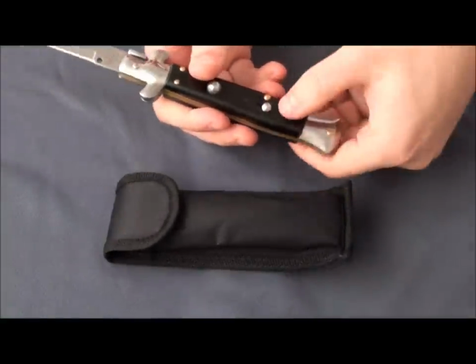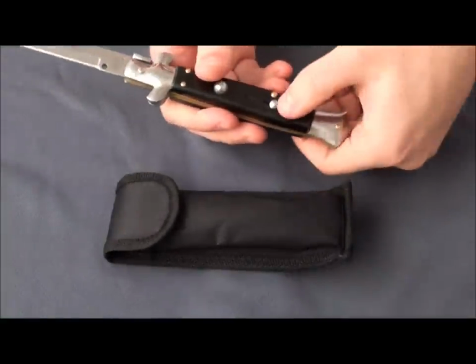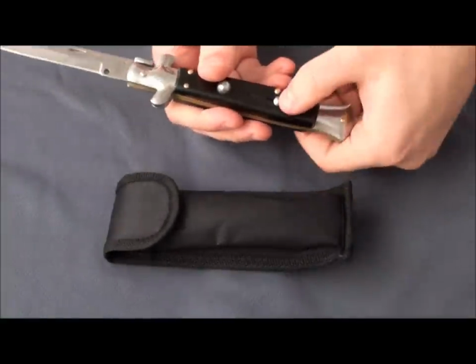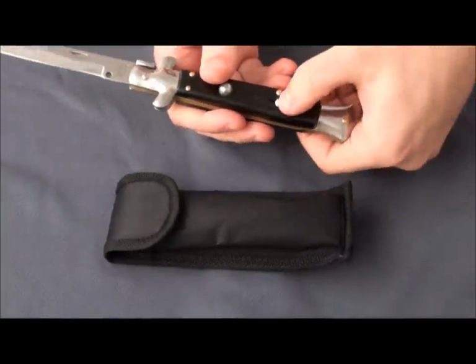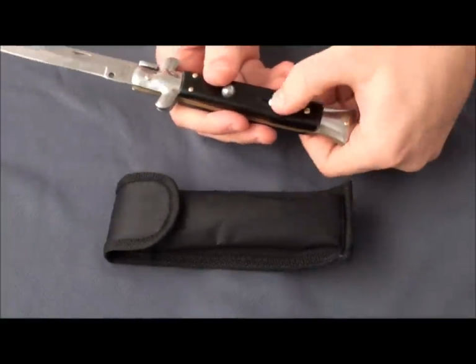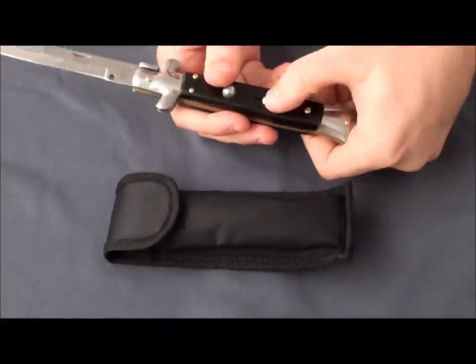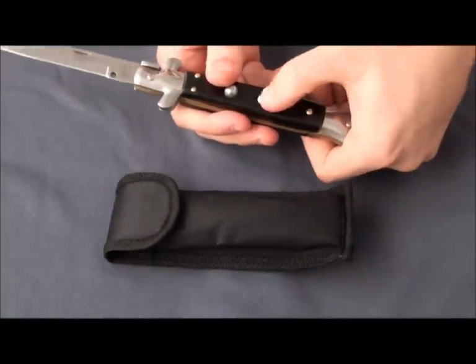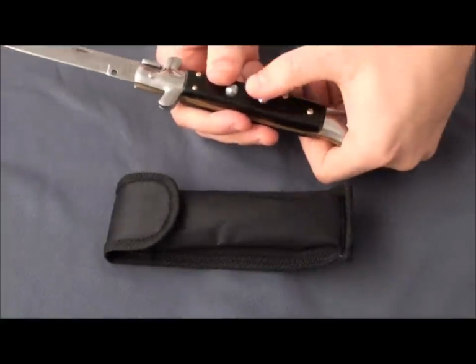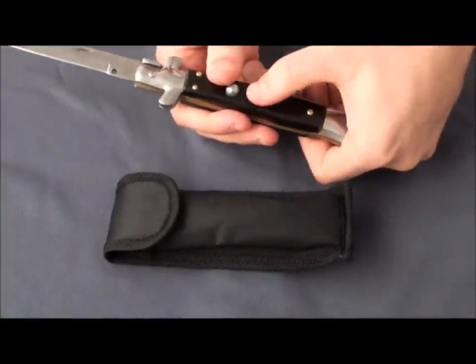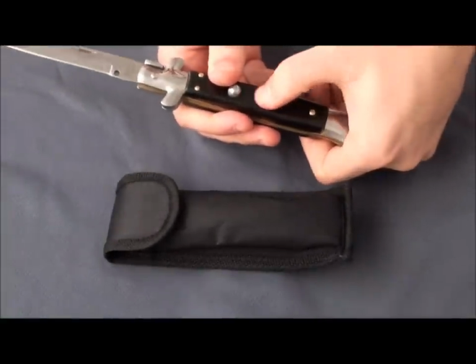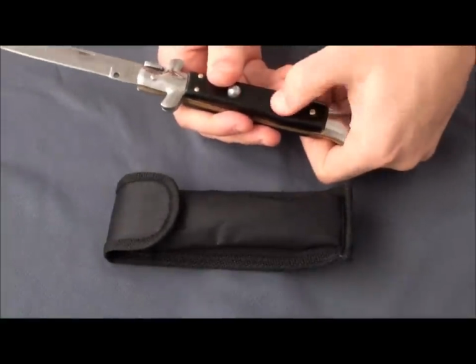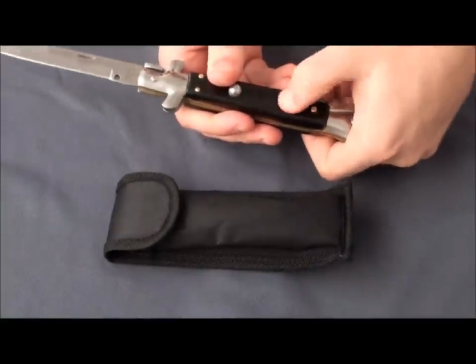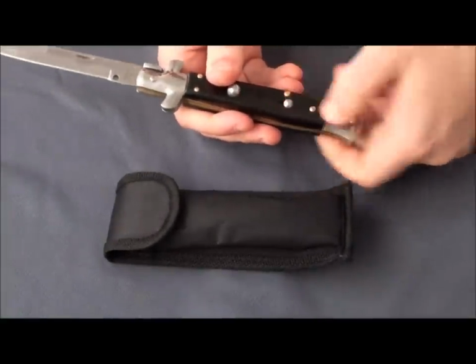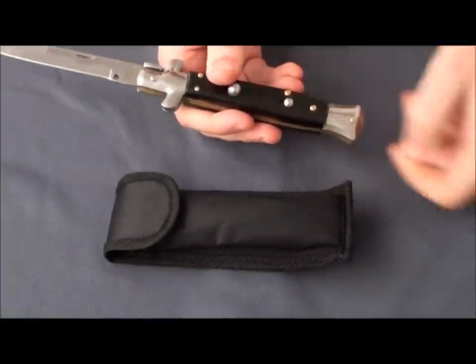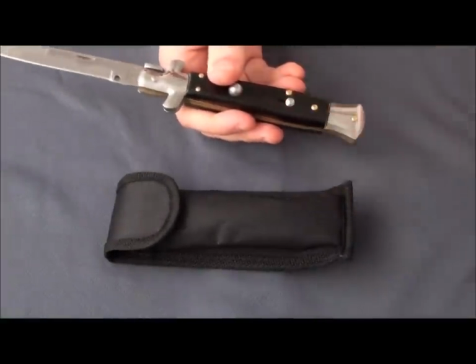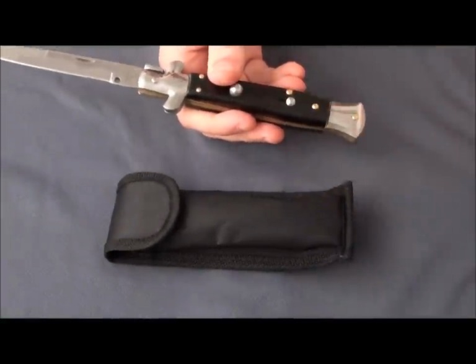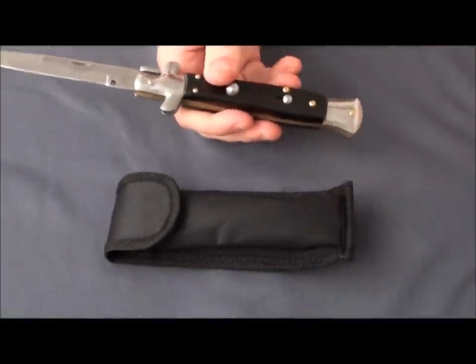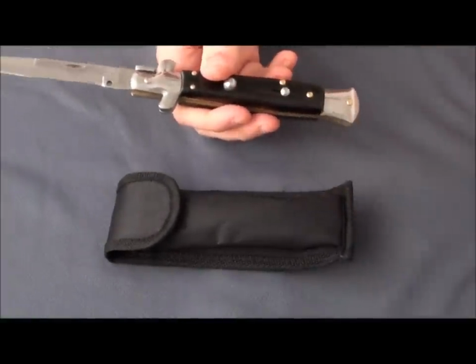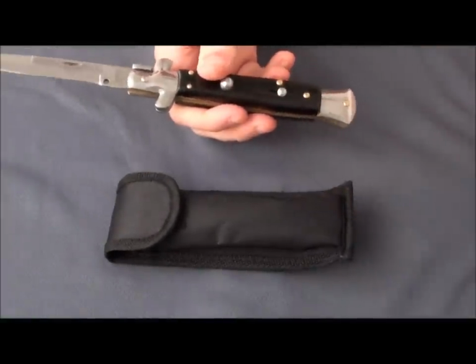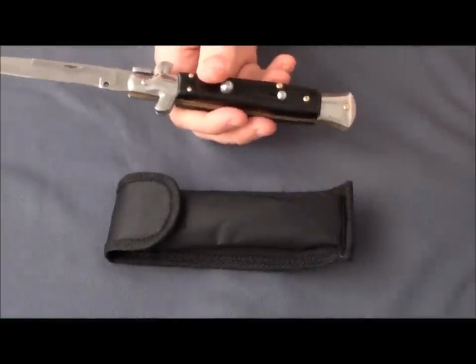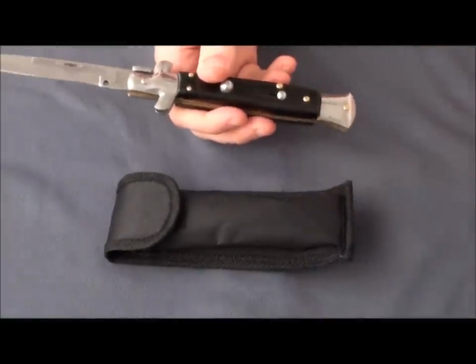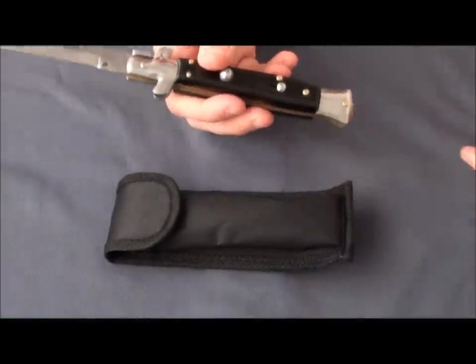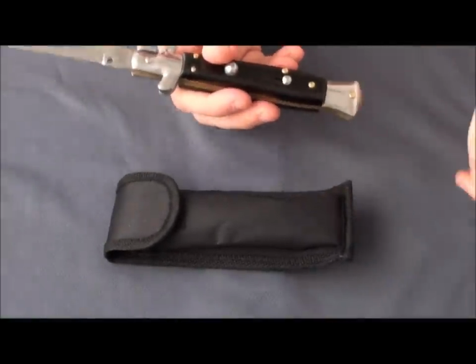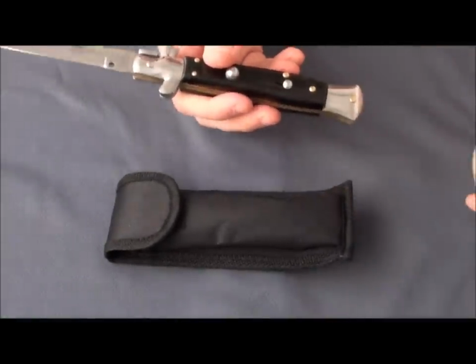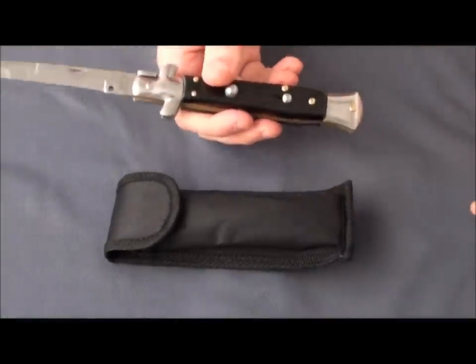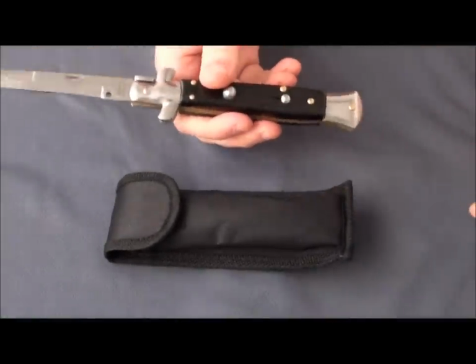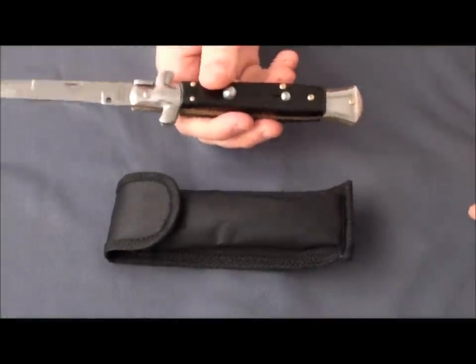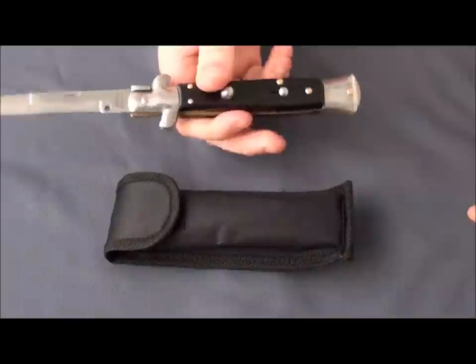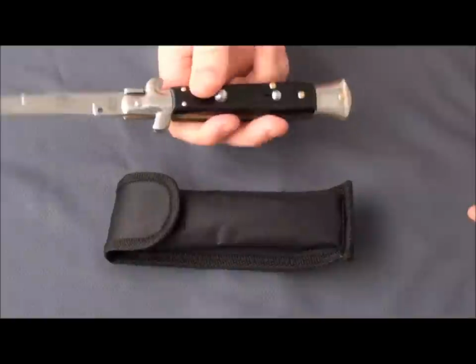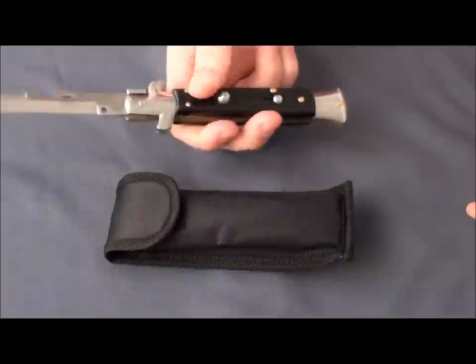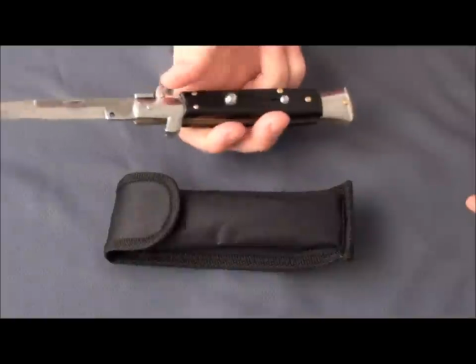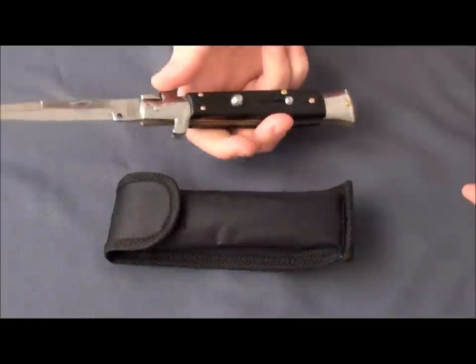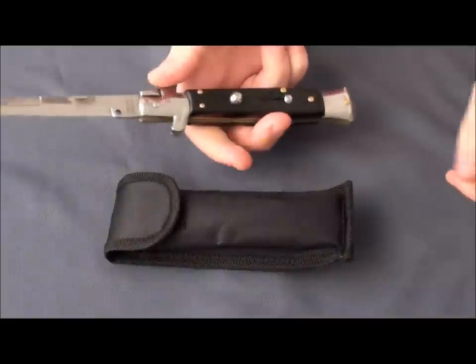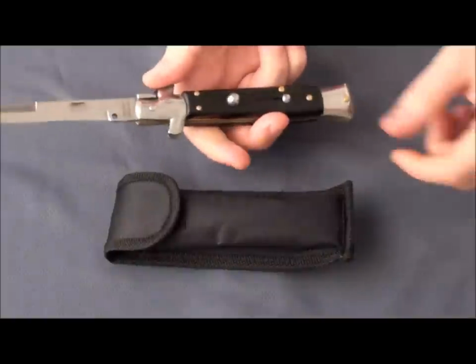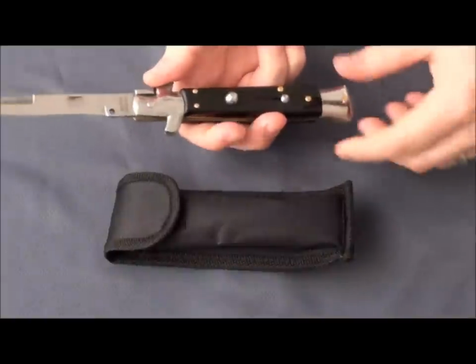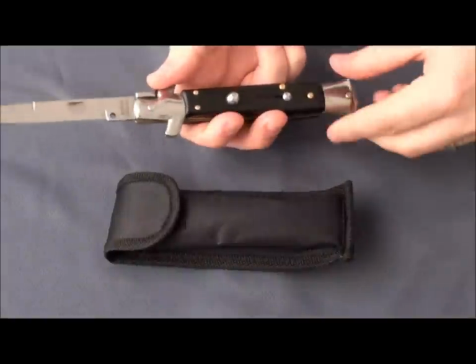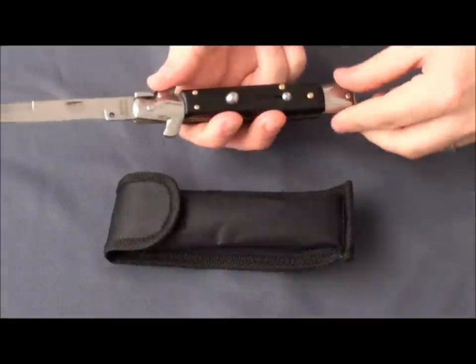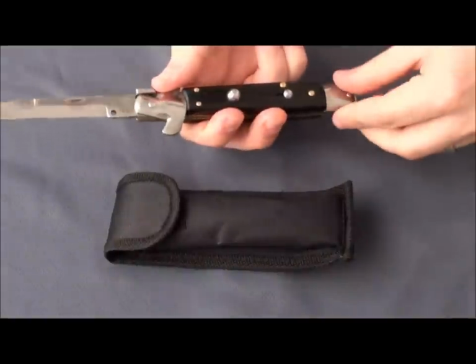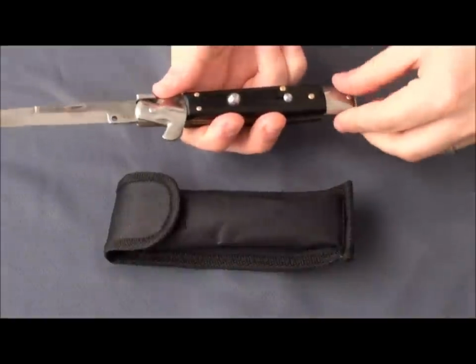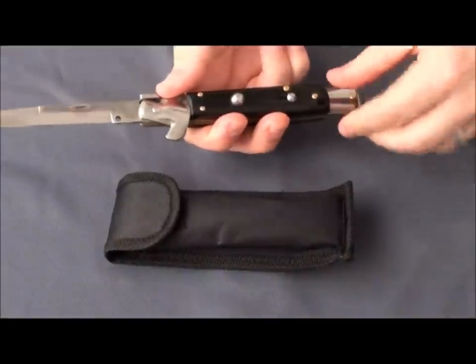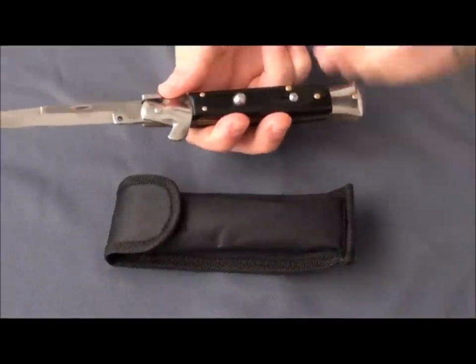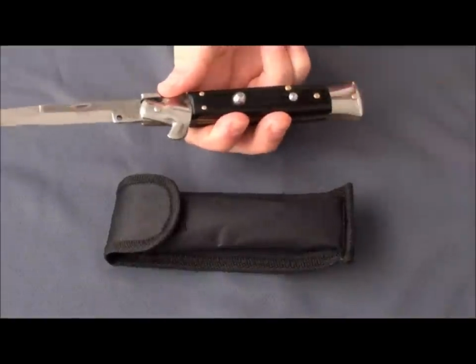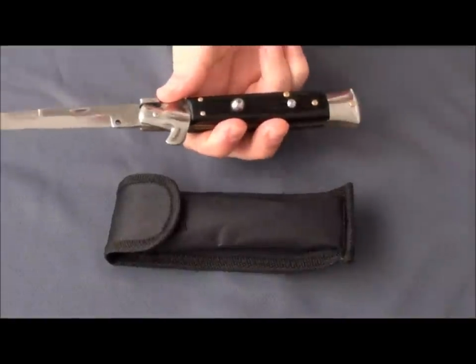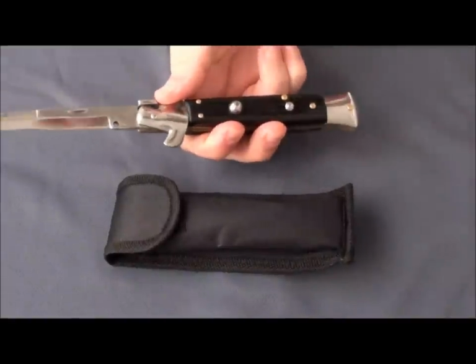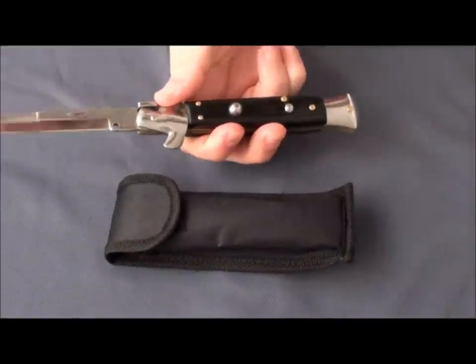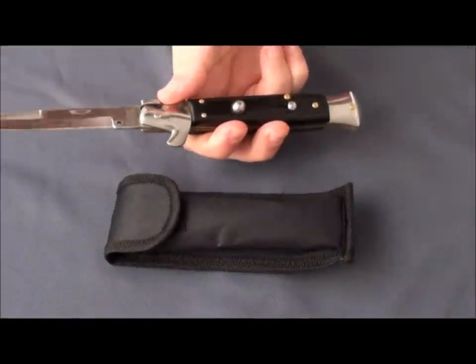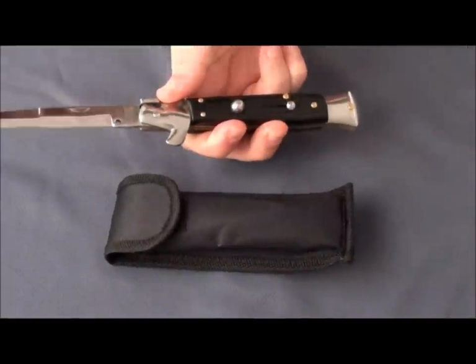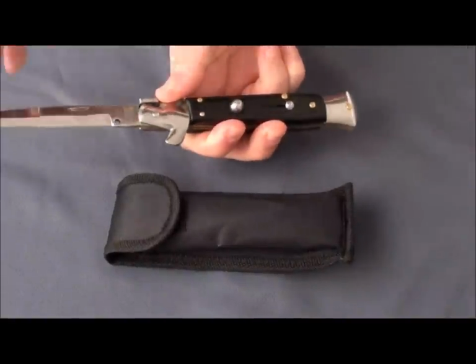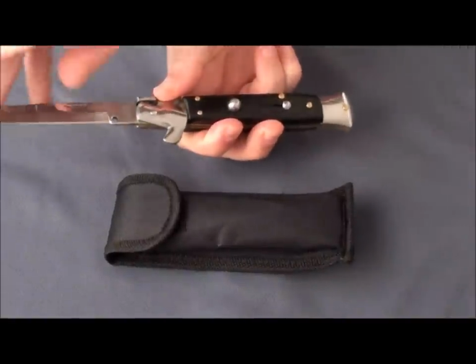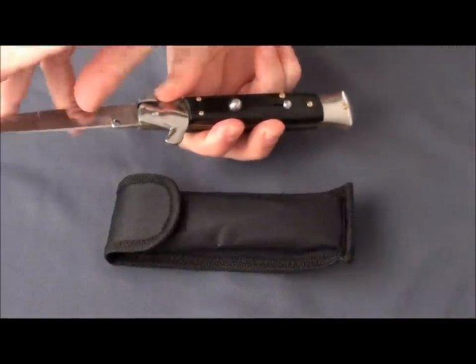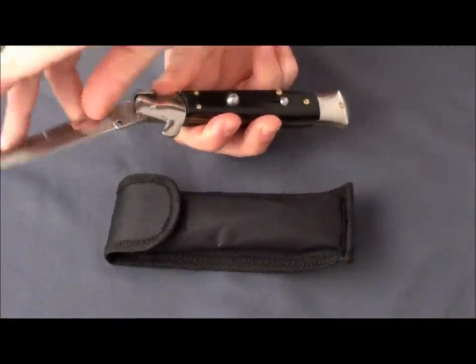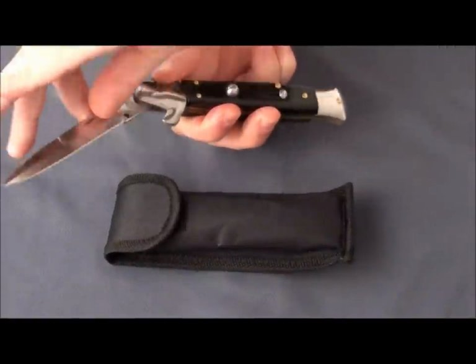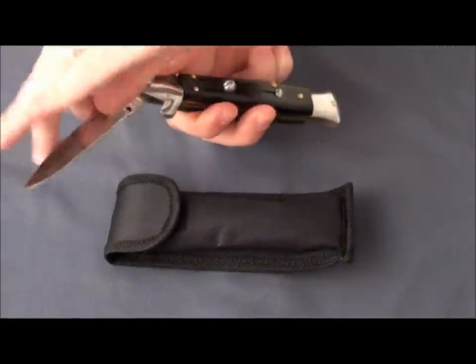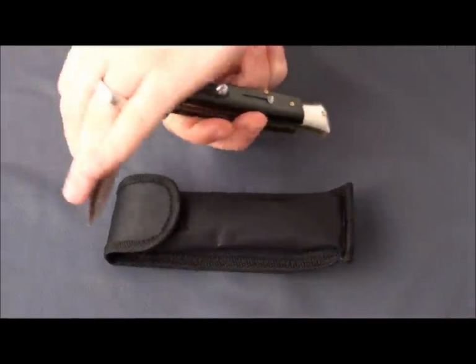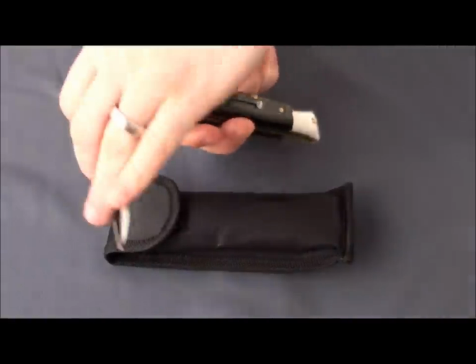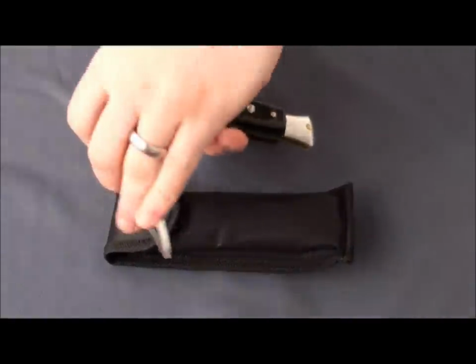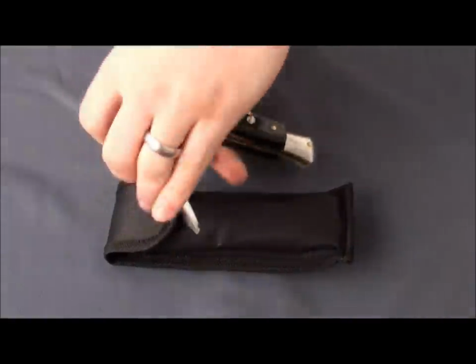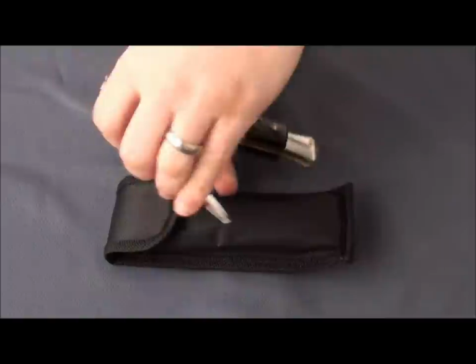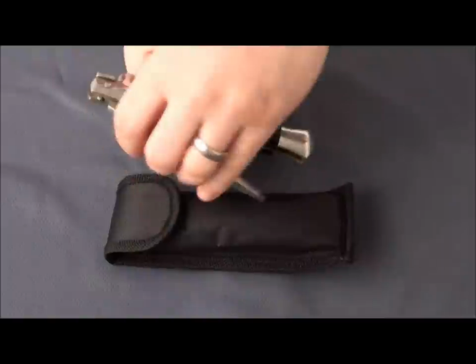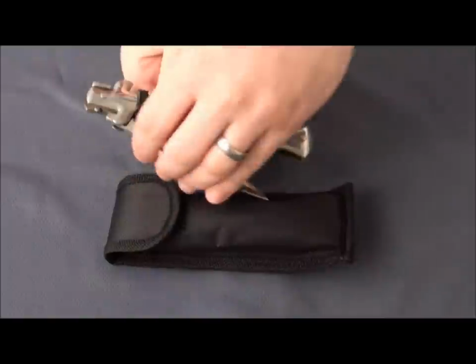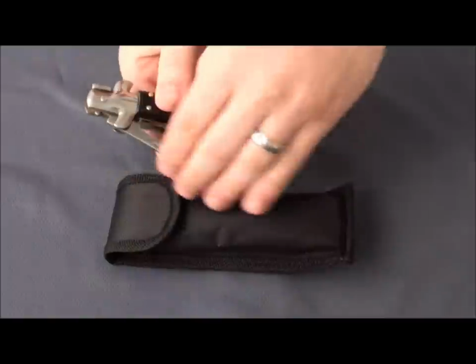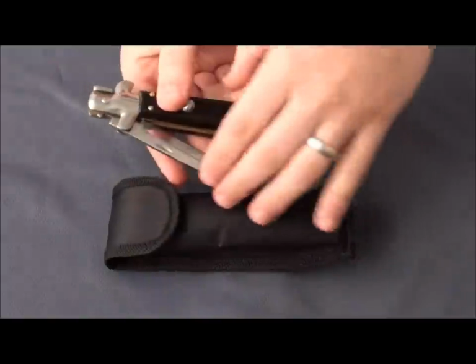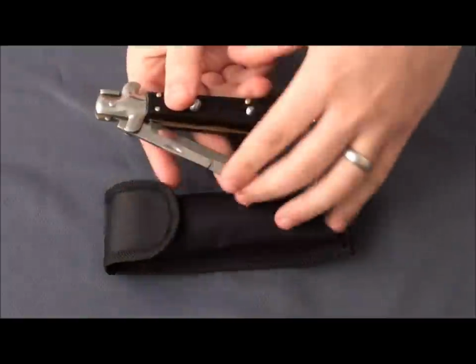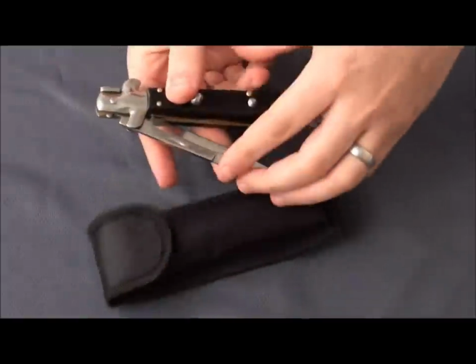It has a sliding safety as well. And if you need to close it, remember, you close it by pushing the bolster and then closing it down.